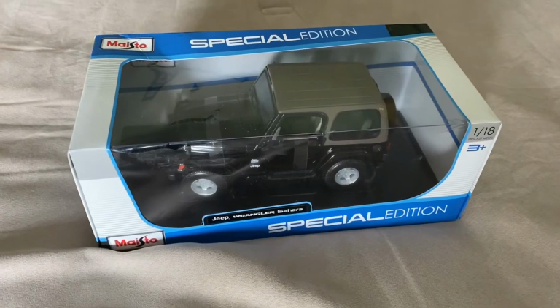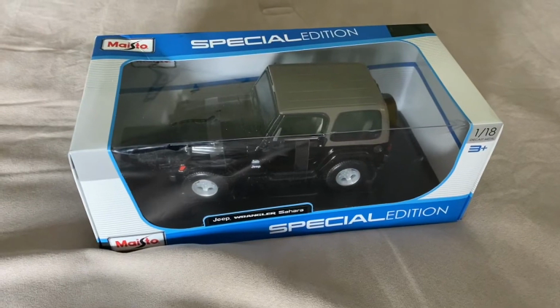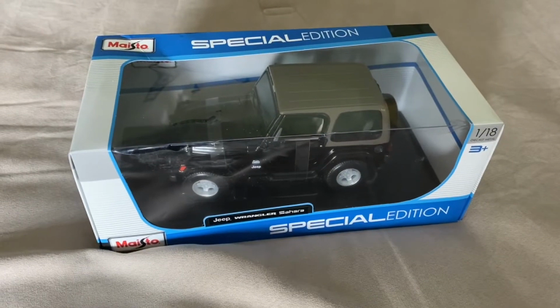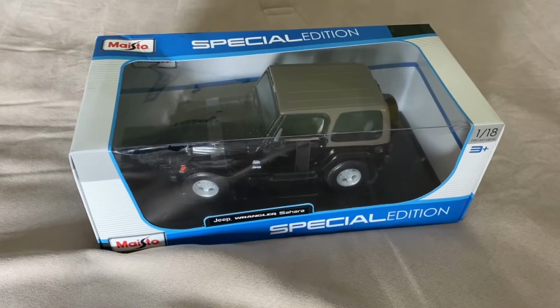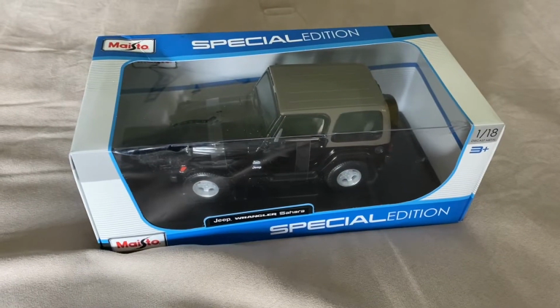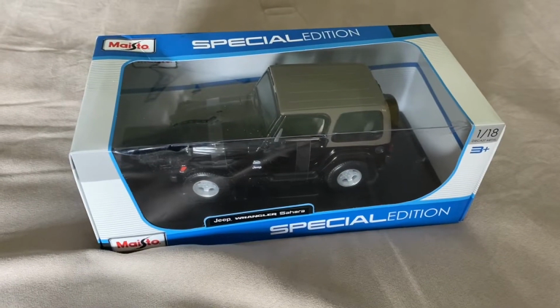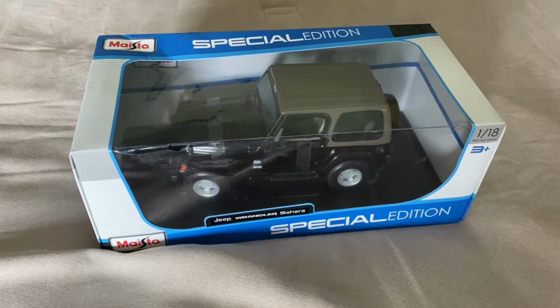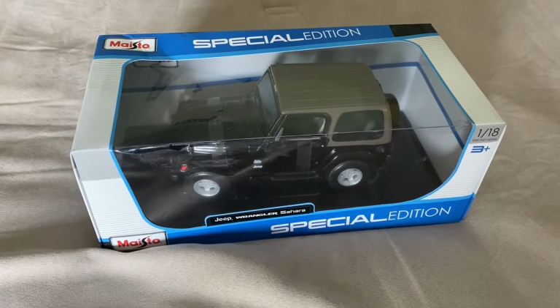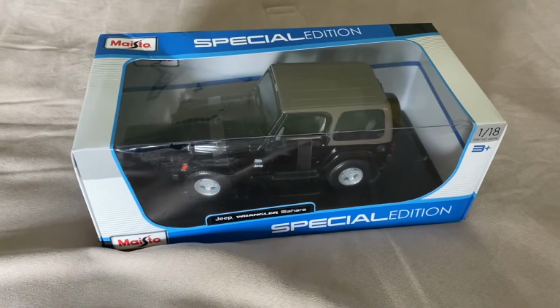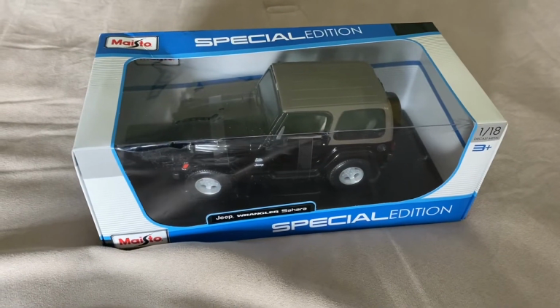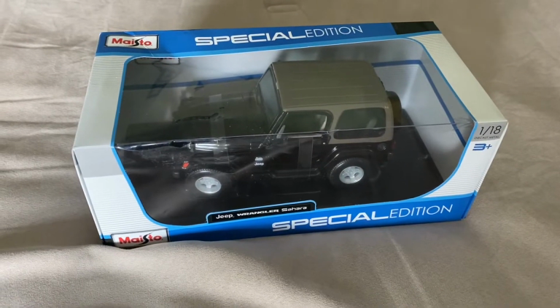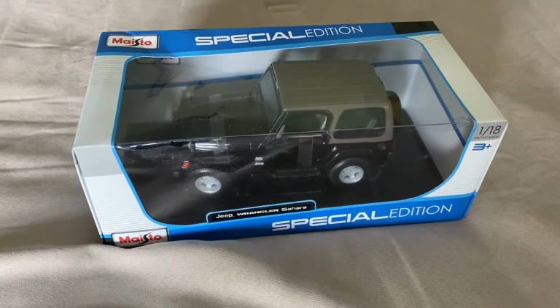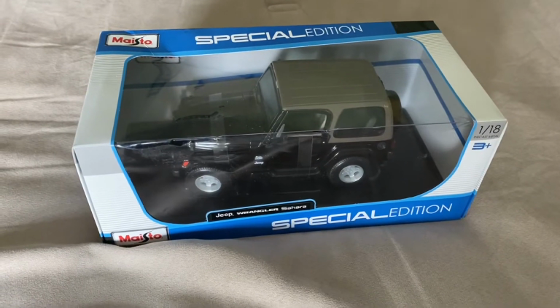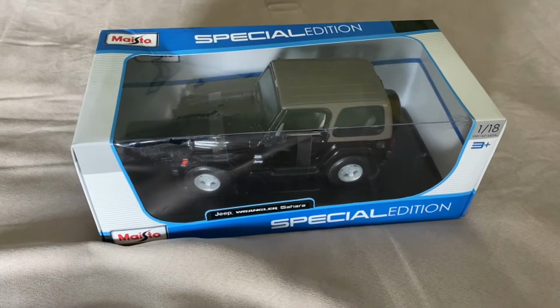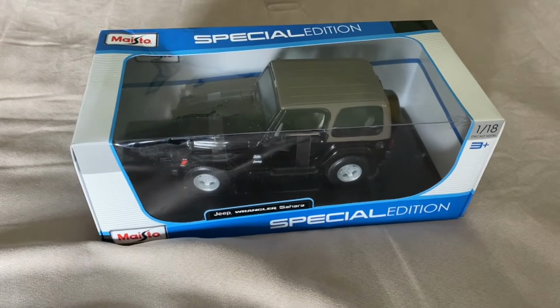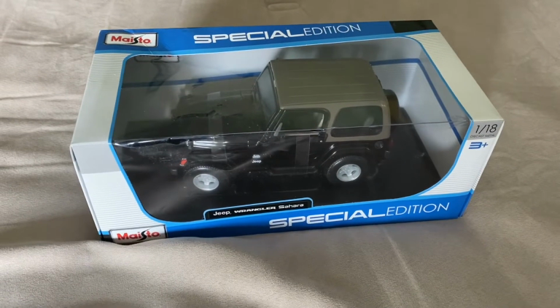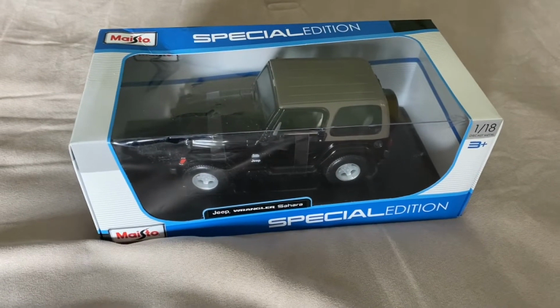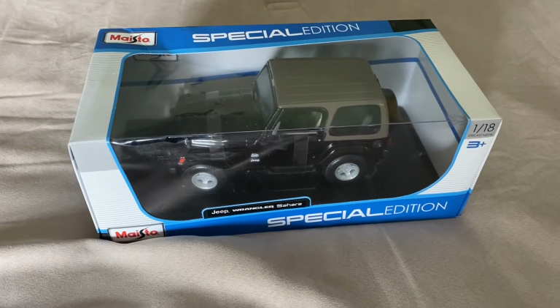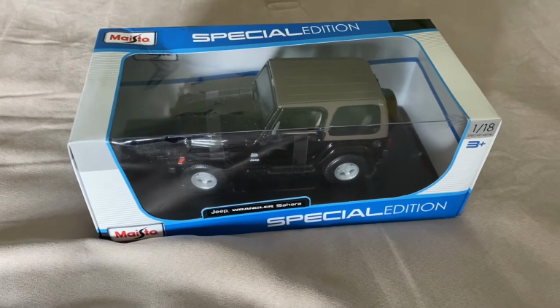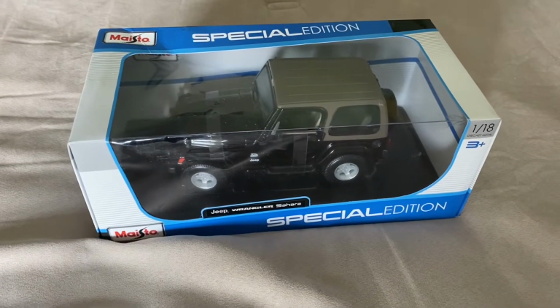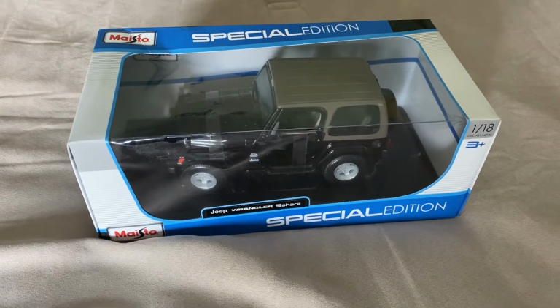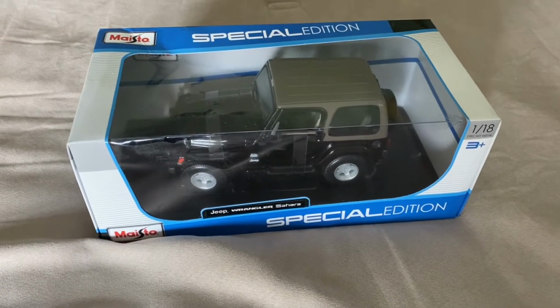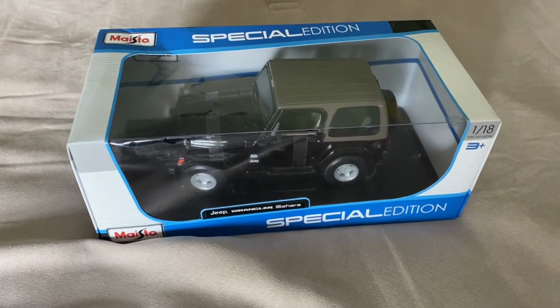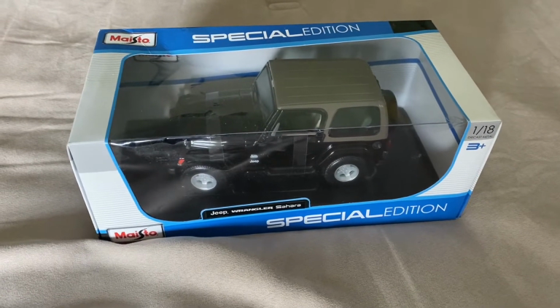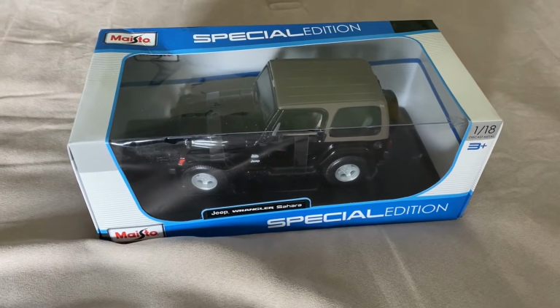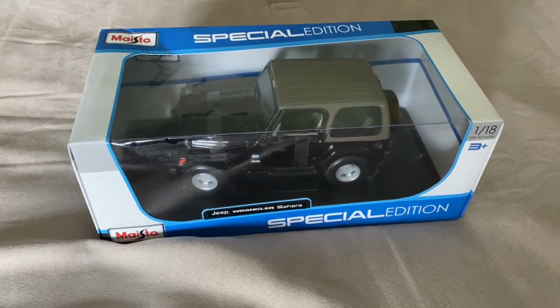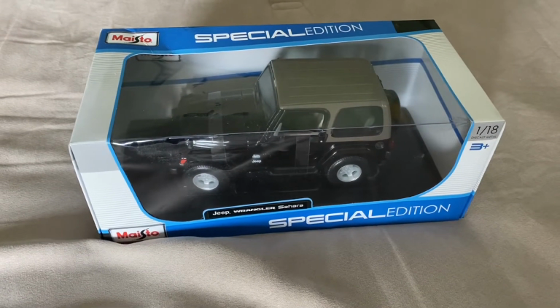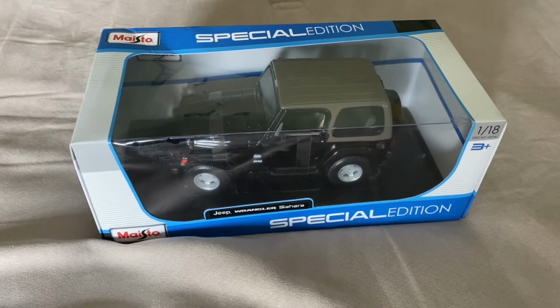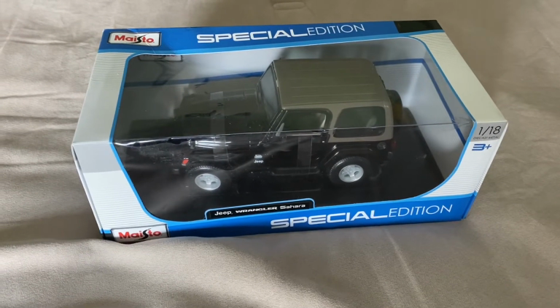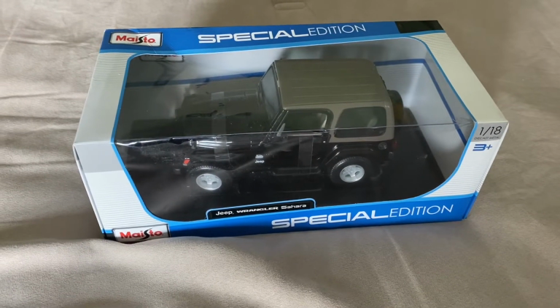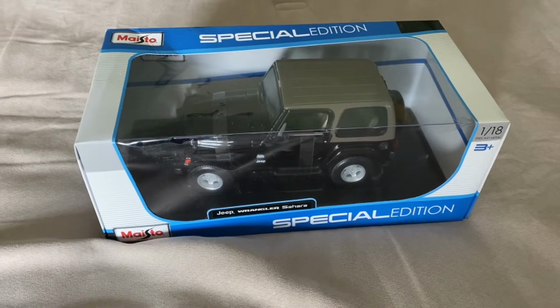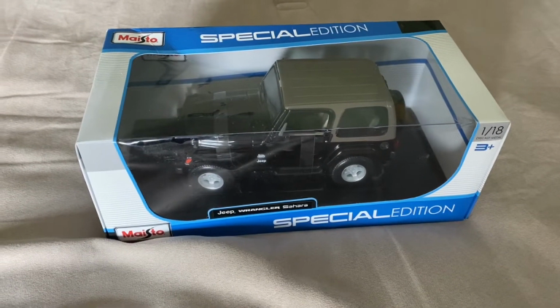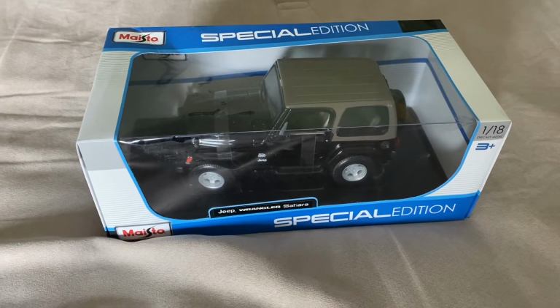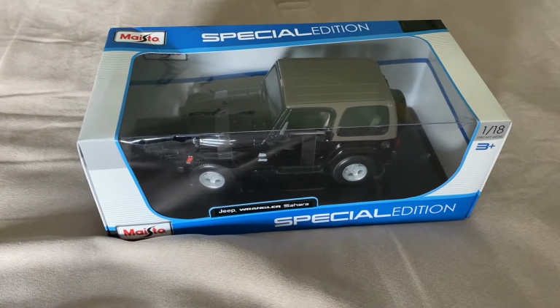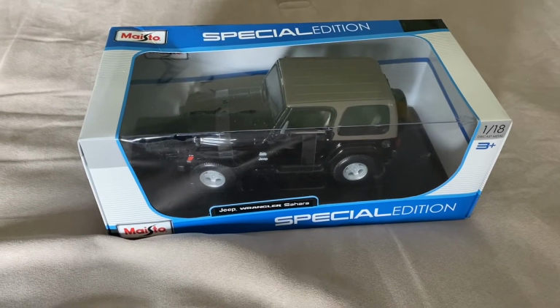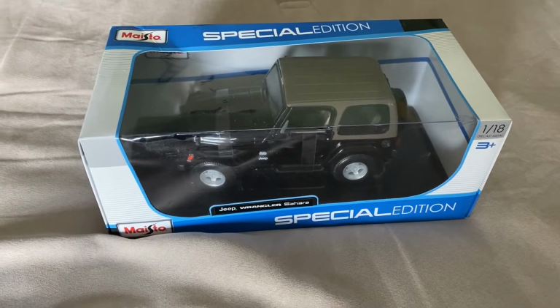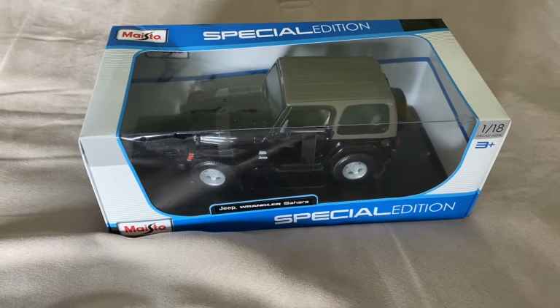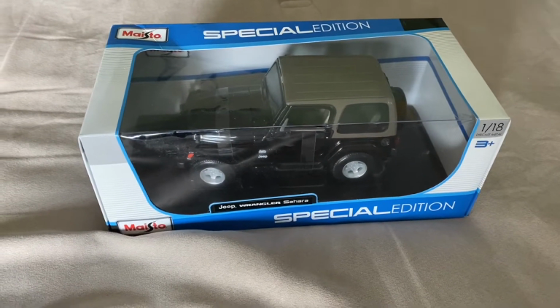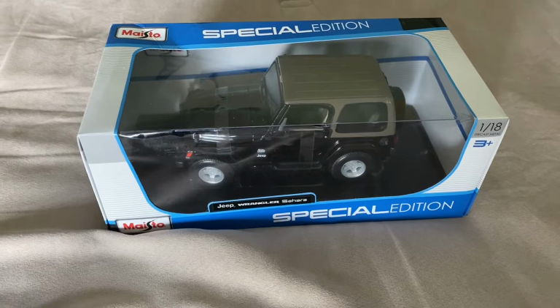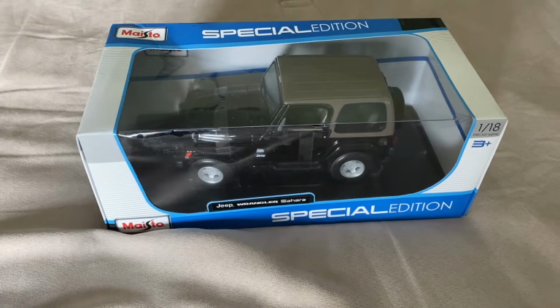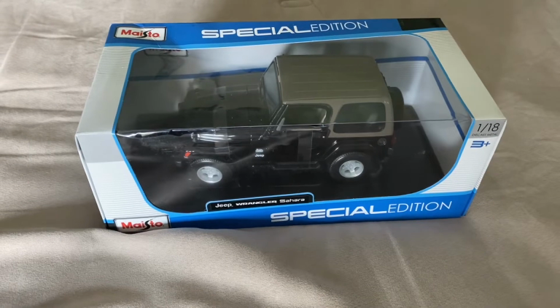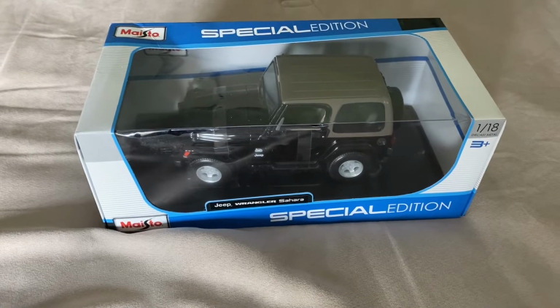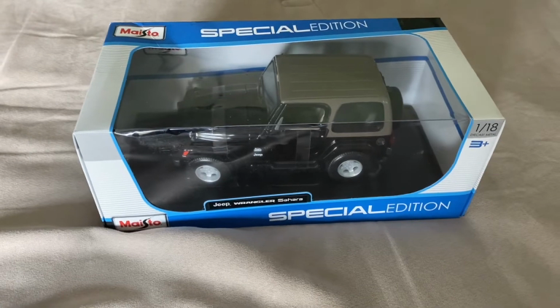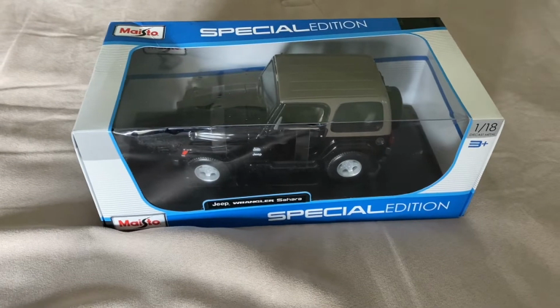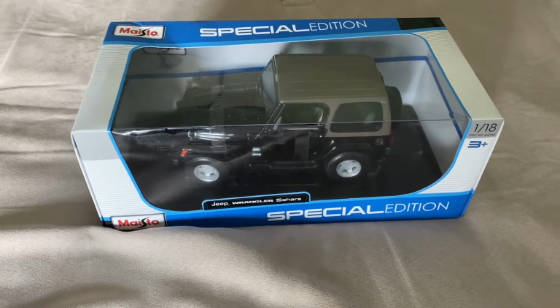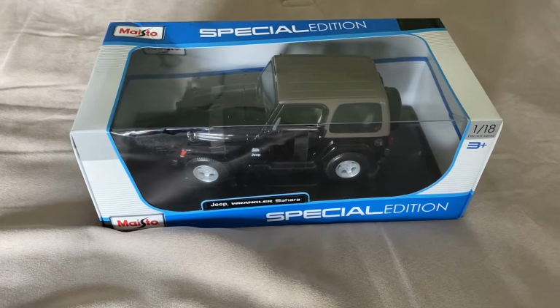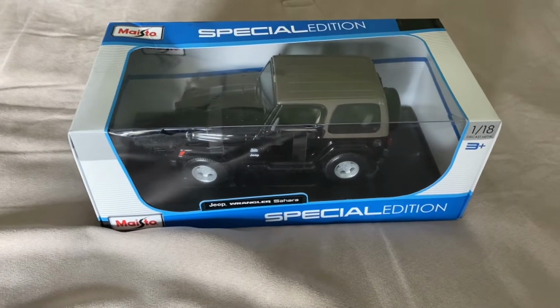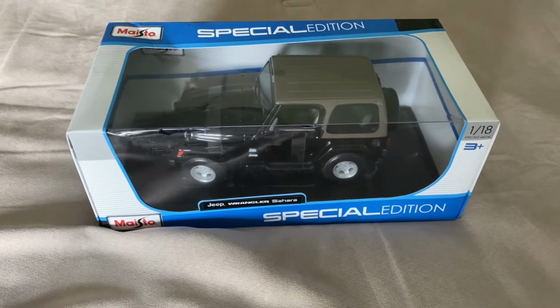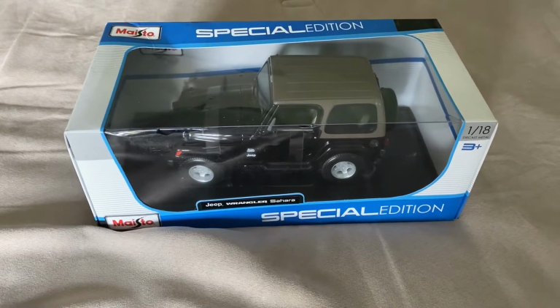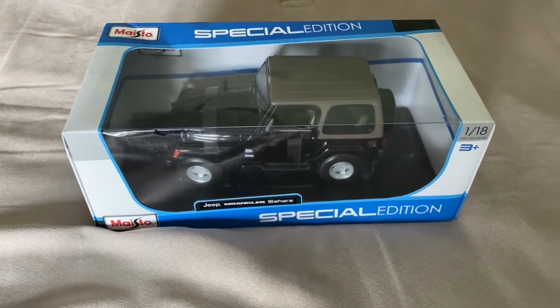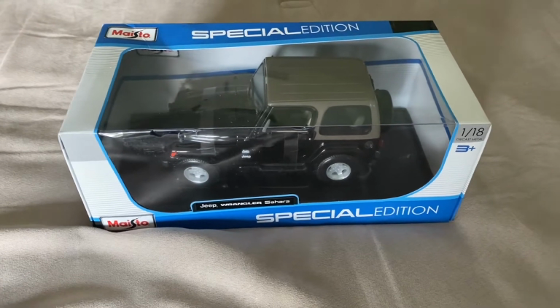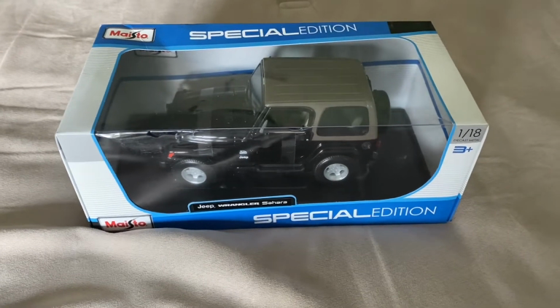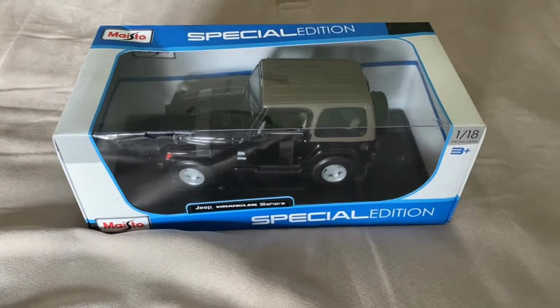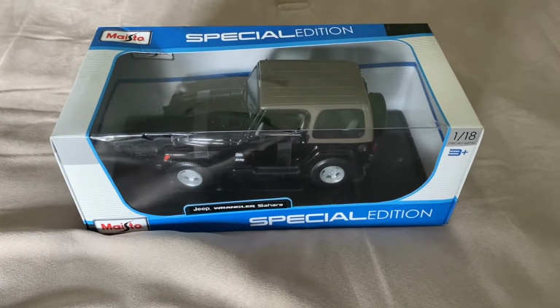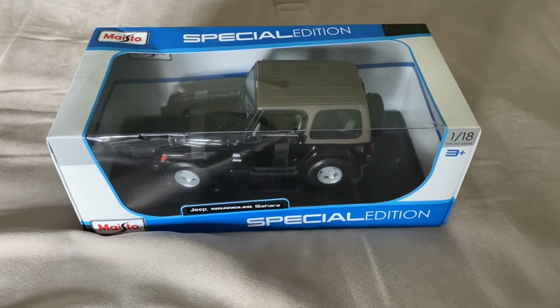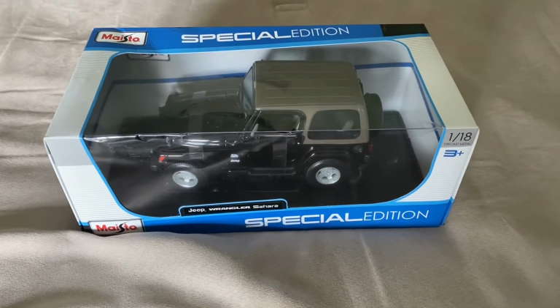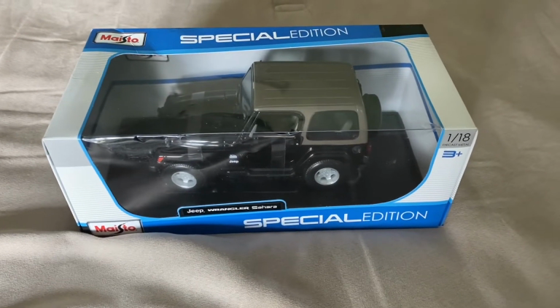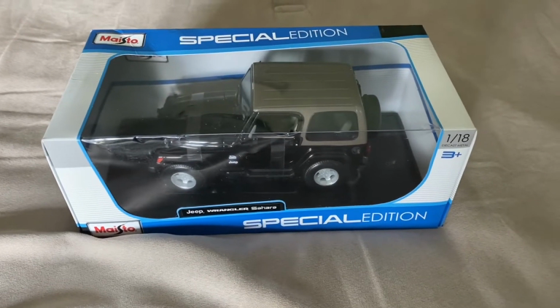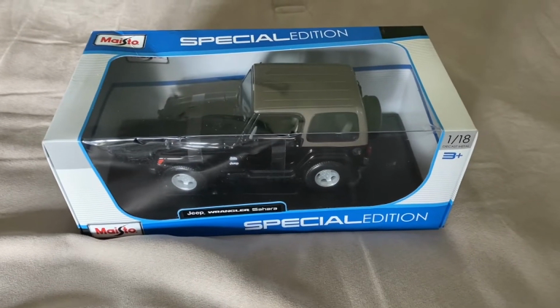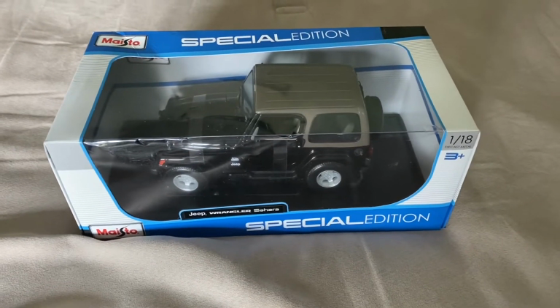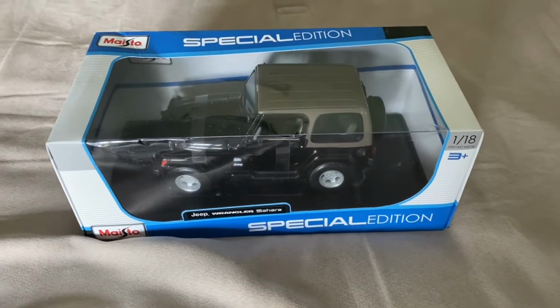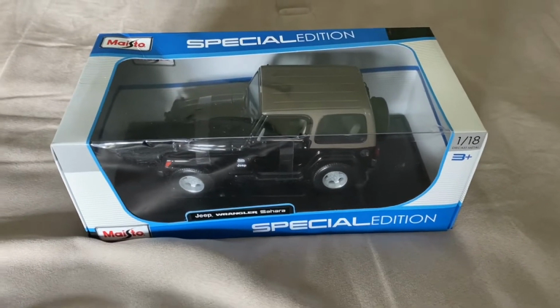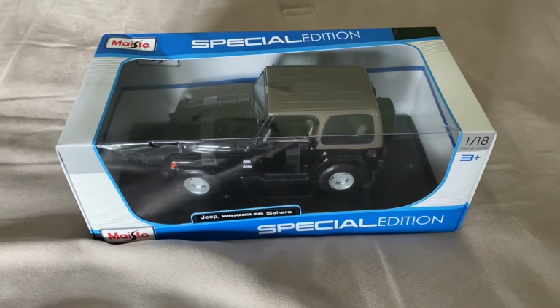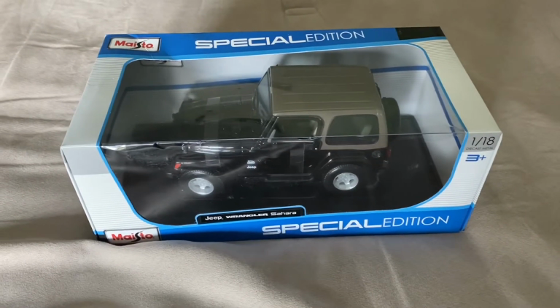Hi everyone, welcome back to Nick's Diecast. In today's video, I'll be unboxing this 1/18 scale Jeep Wrangler Sahara made by Maisto.